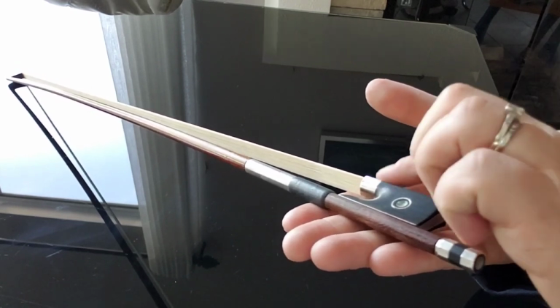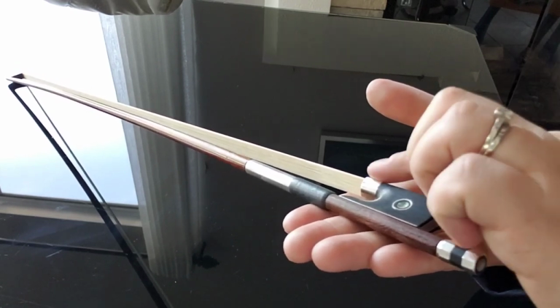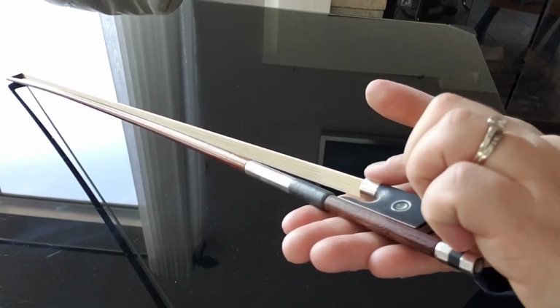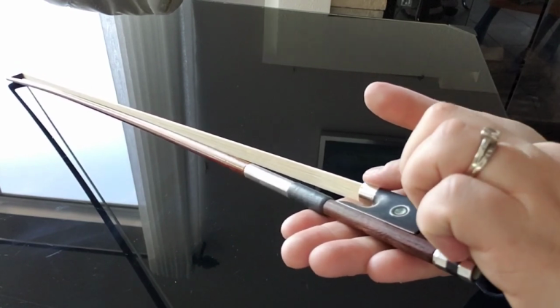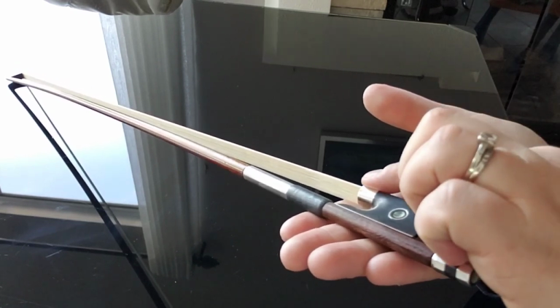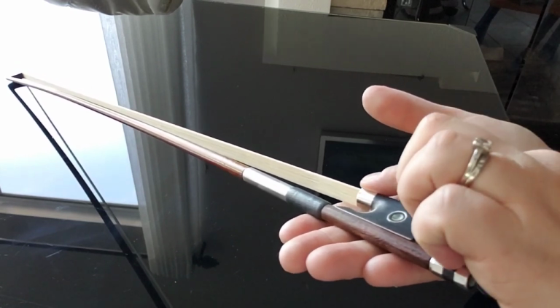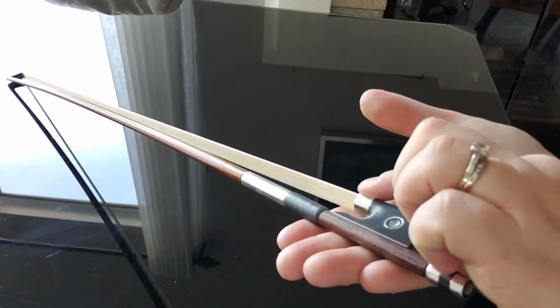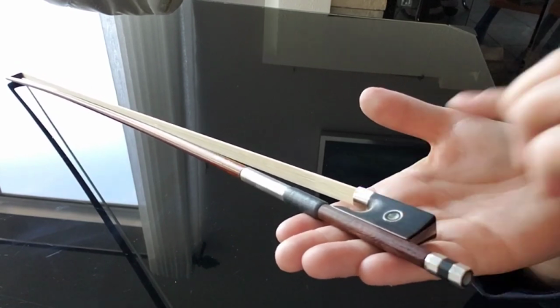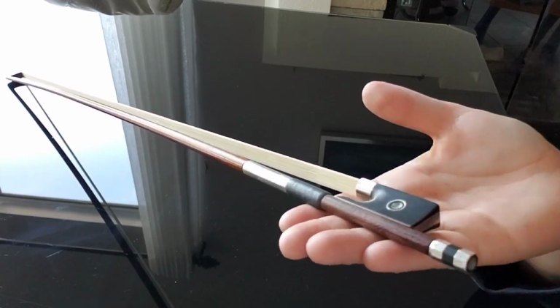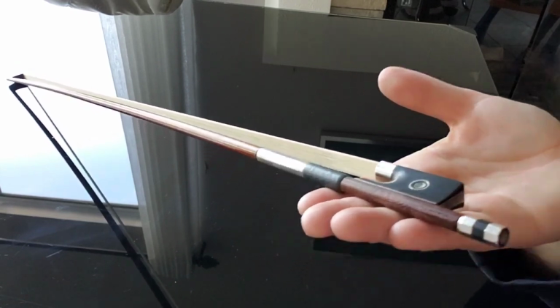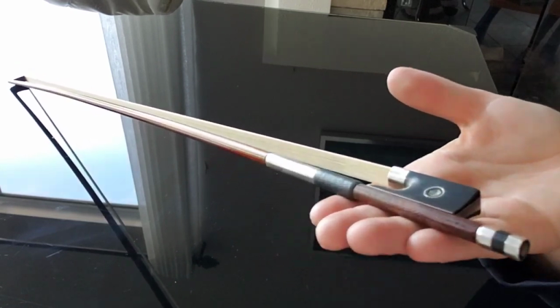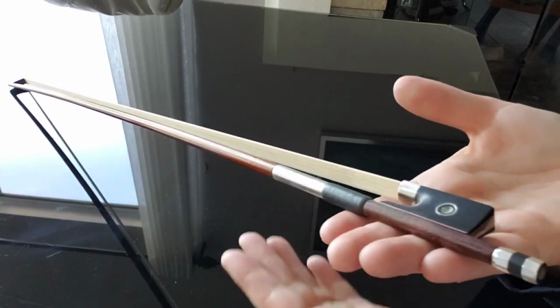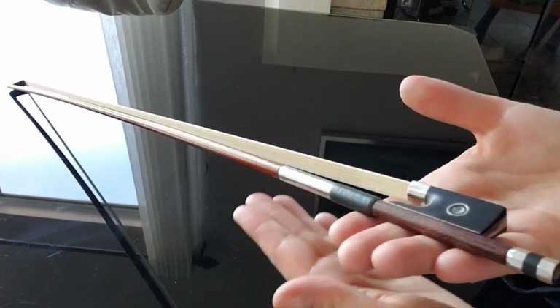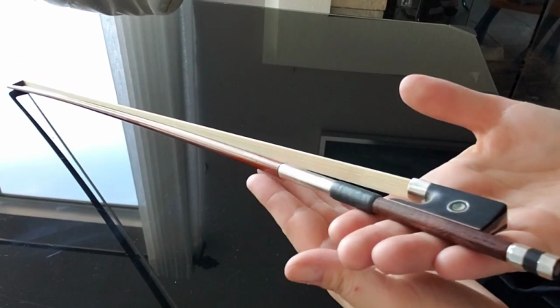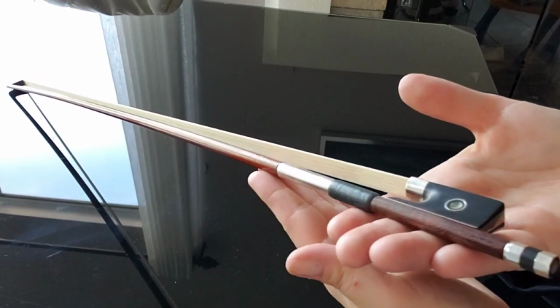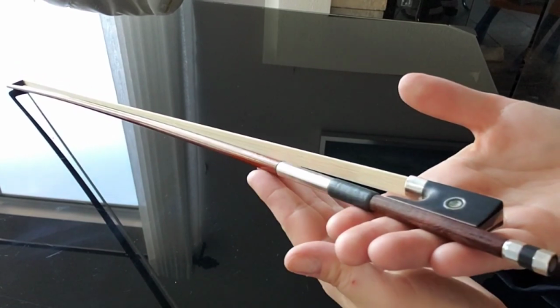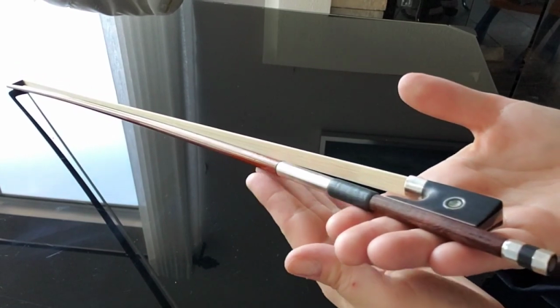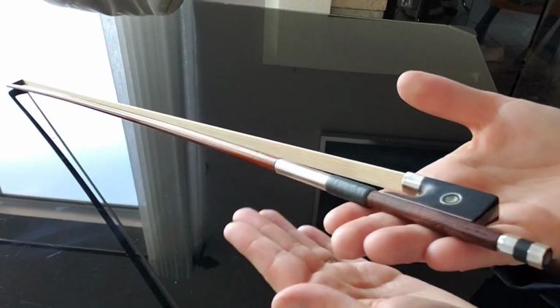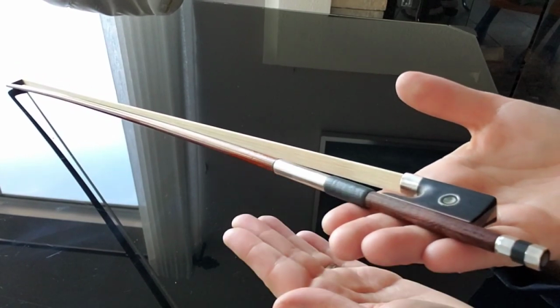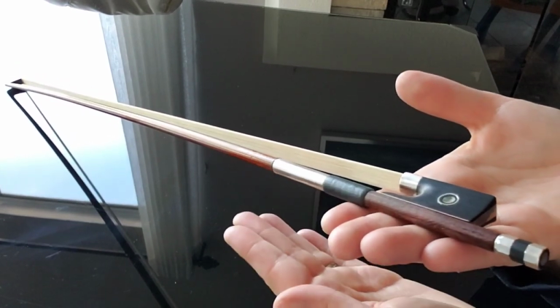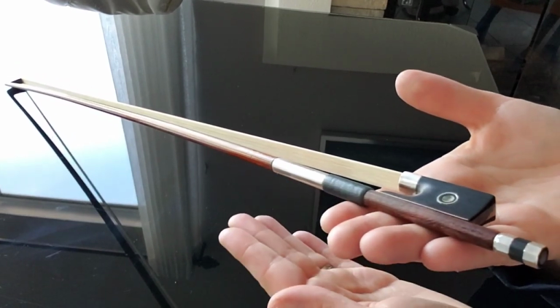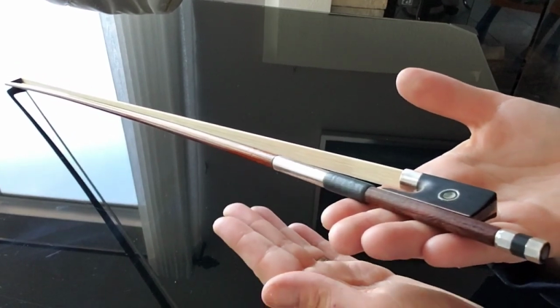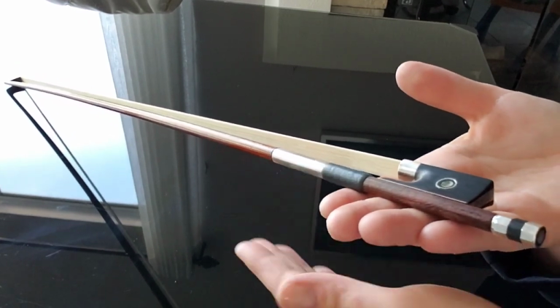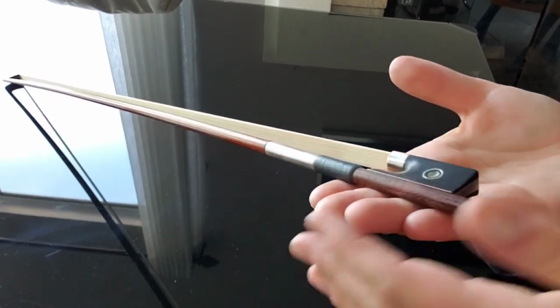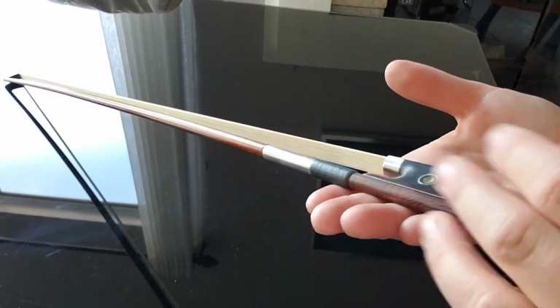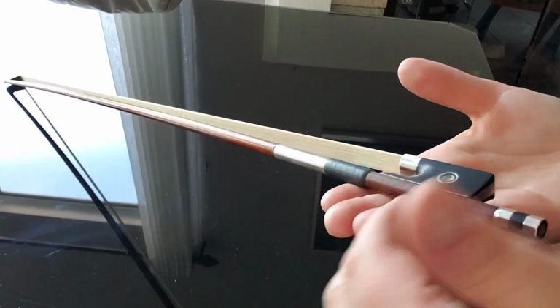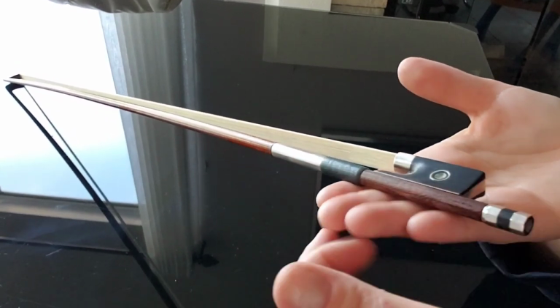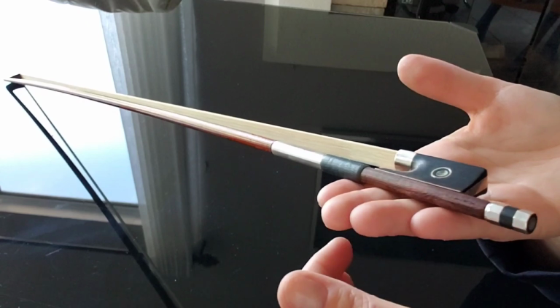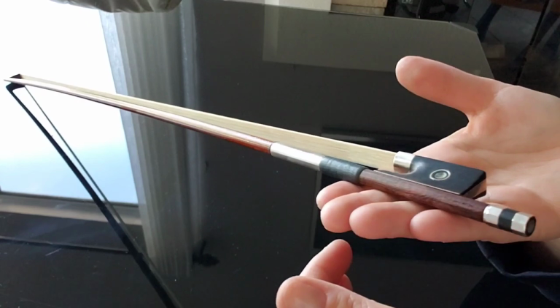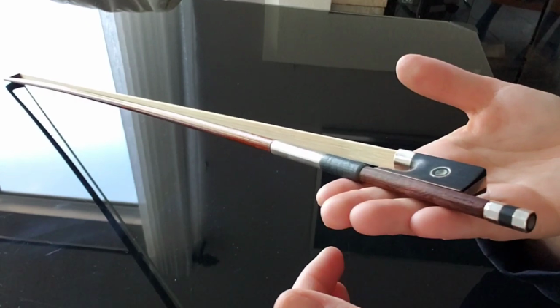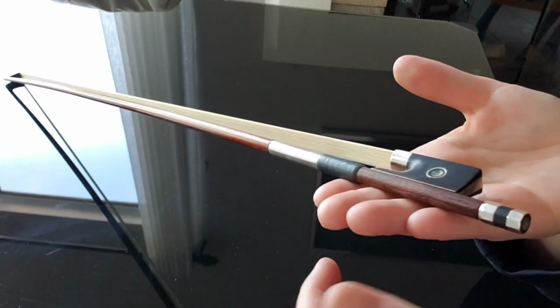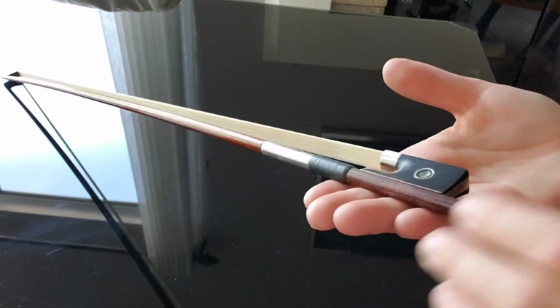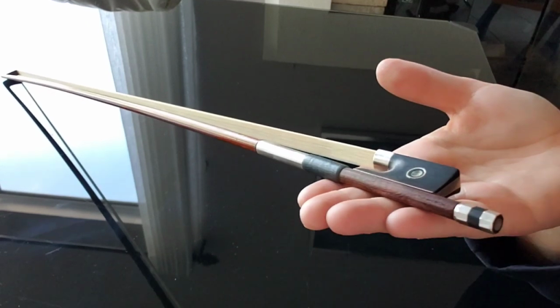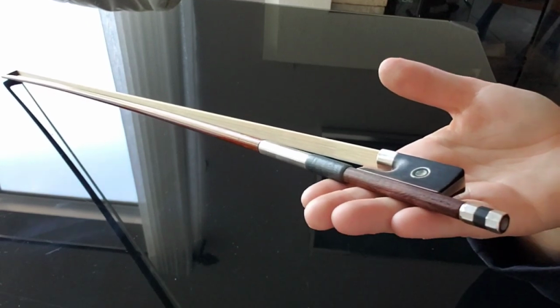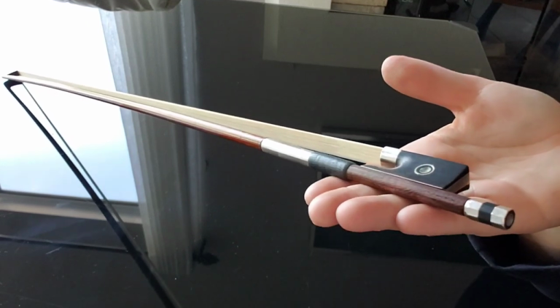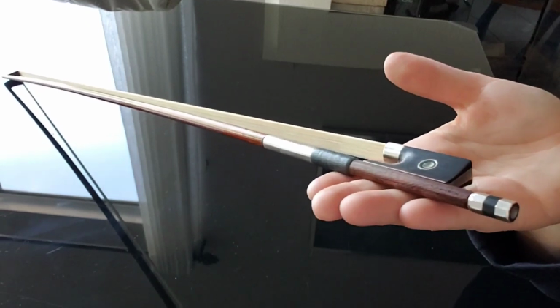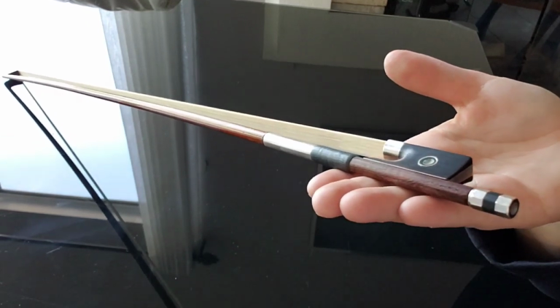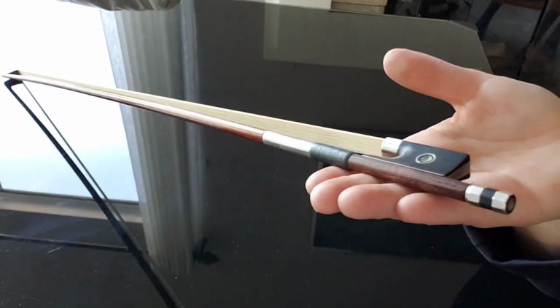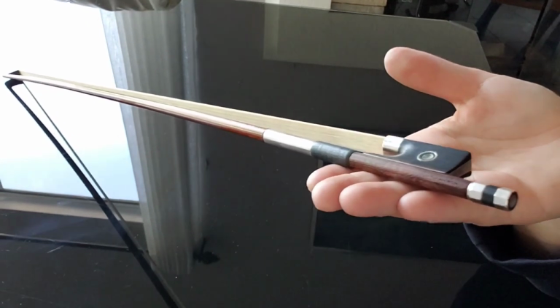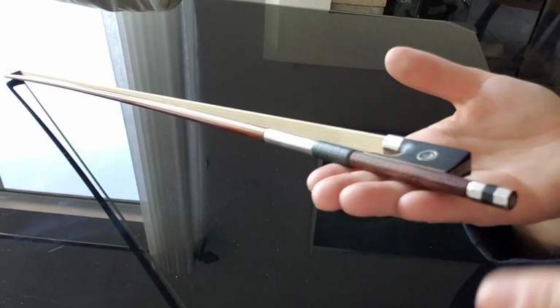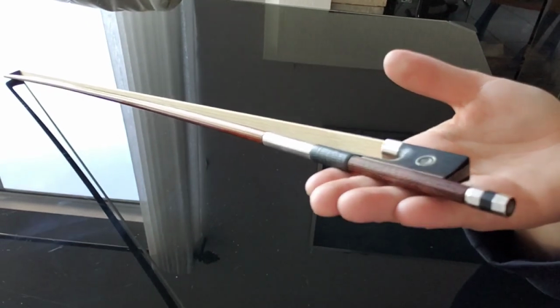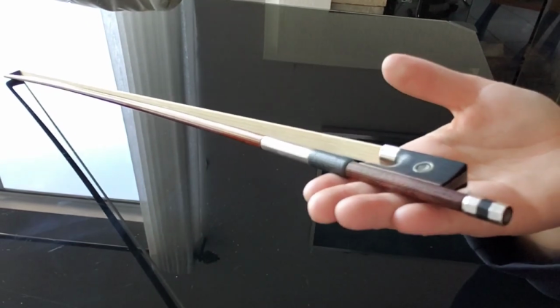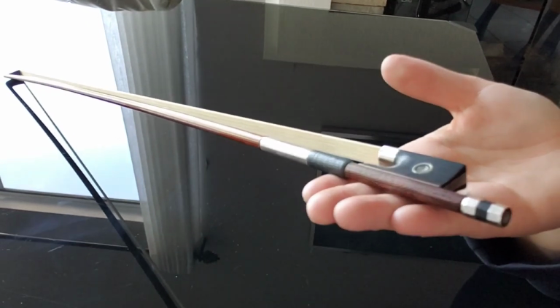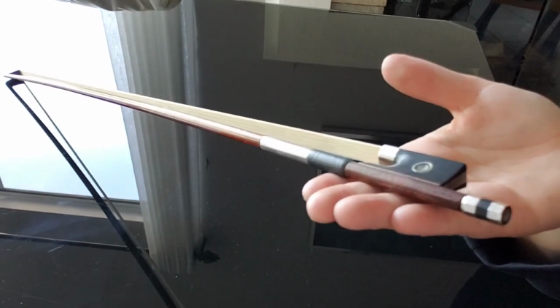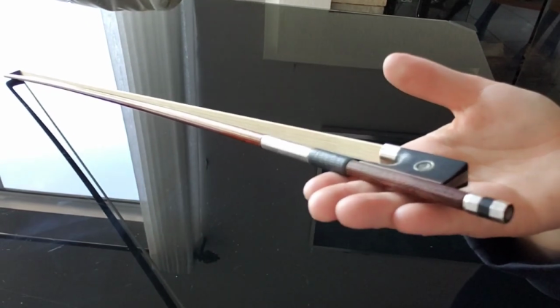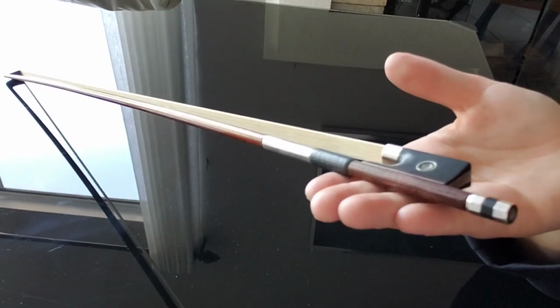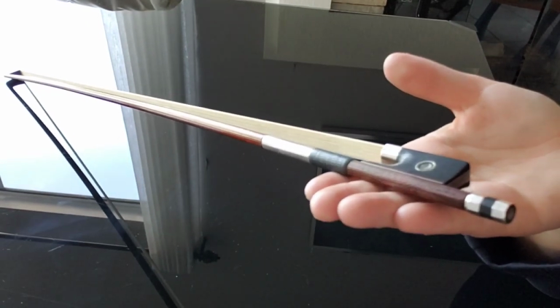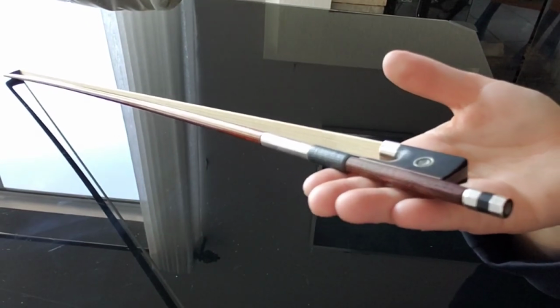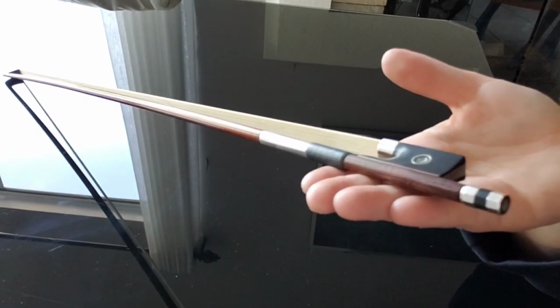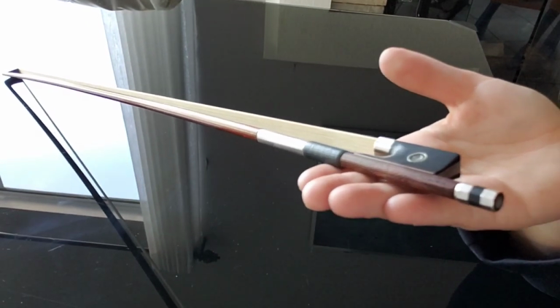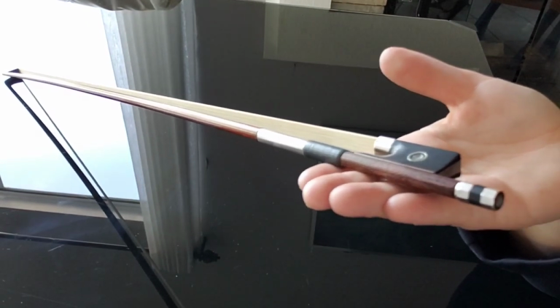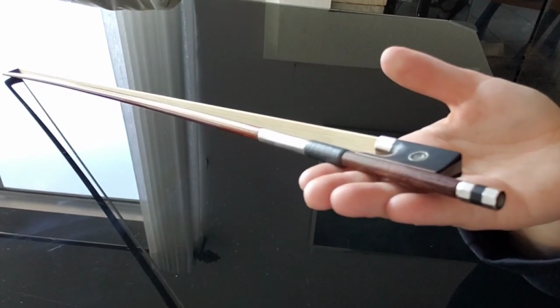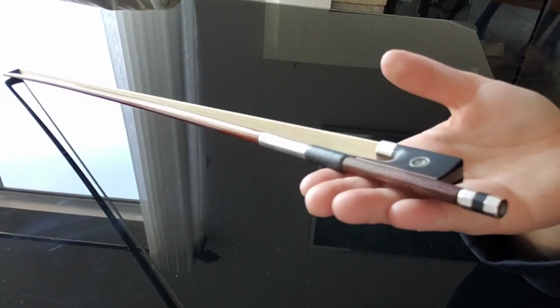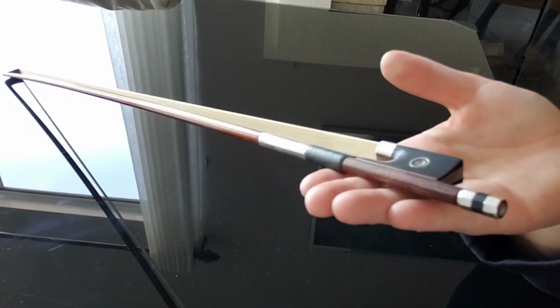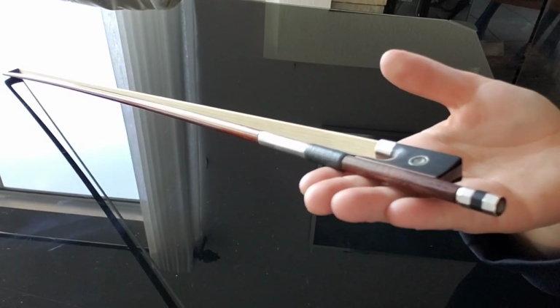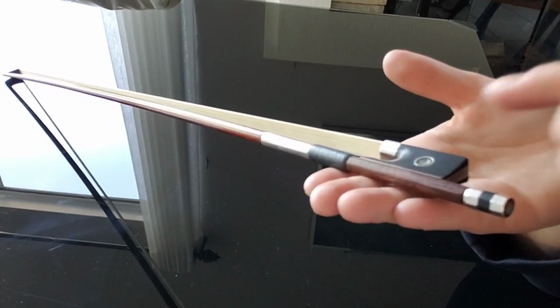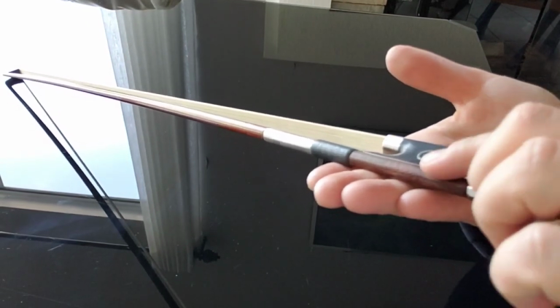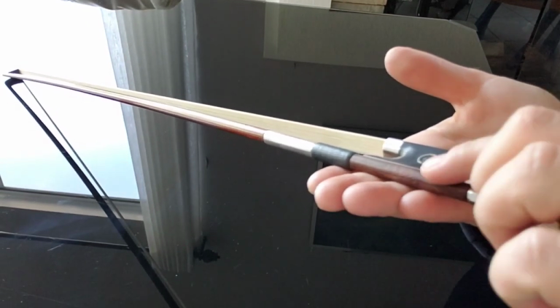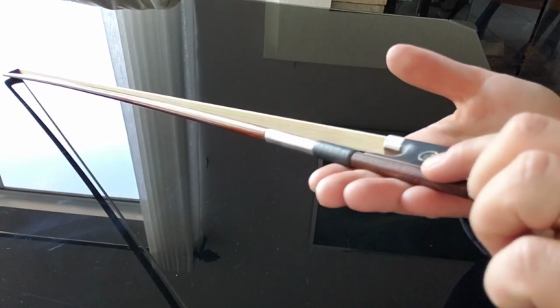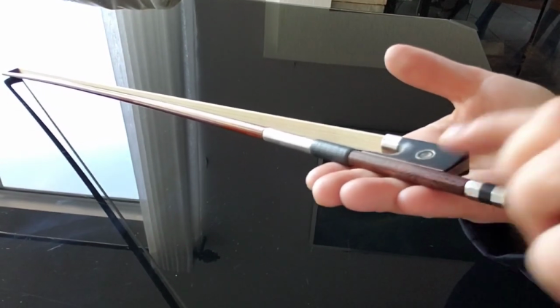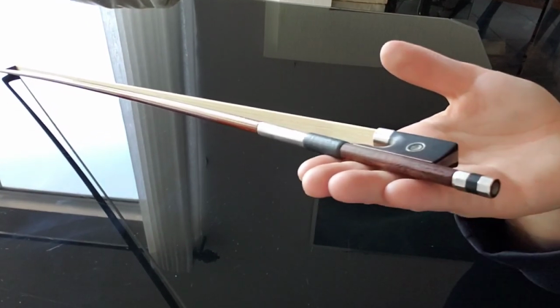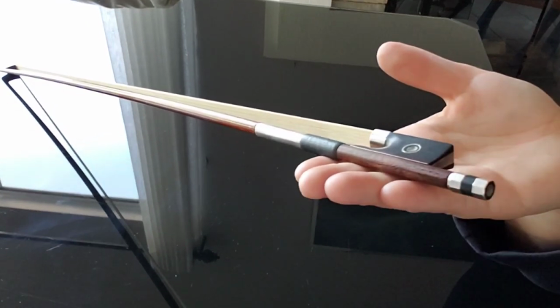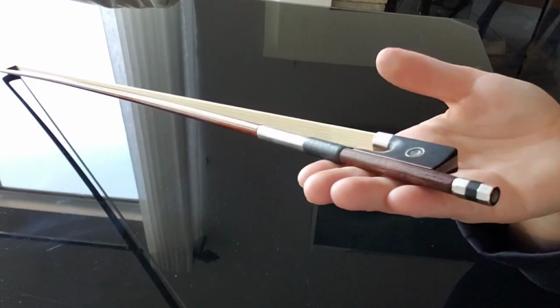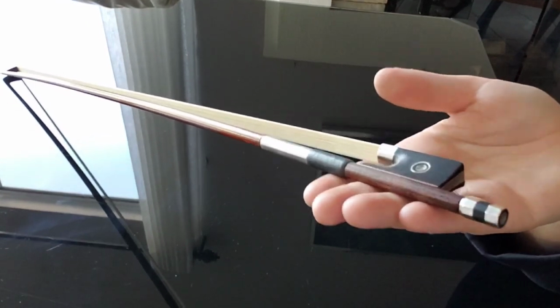Don't forget — we need to loosen up the bow after each practice to prevent hair and bow stick damage and stretching. So you always want to loosen up the bow after you're done.